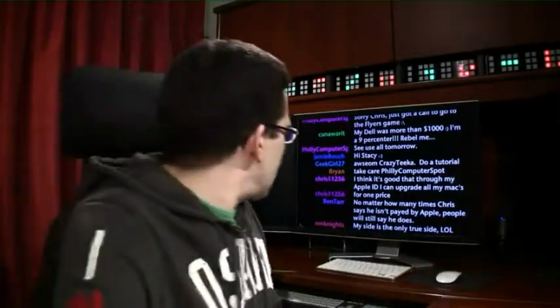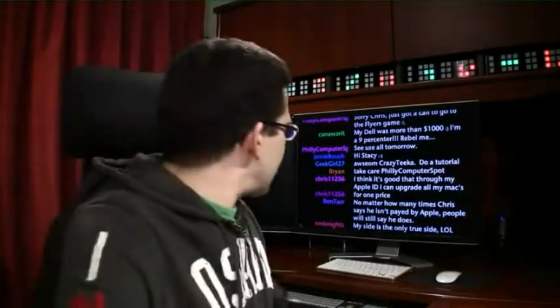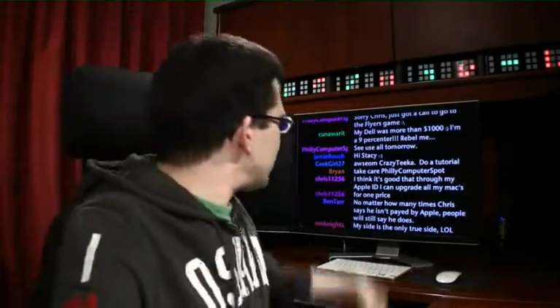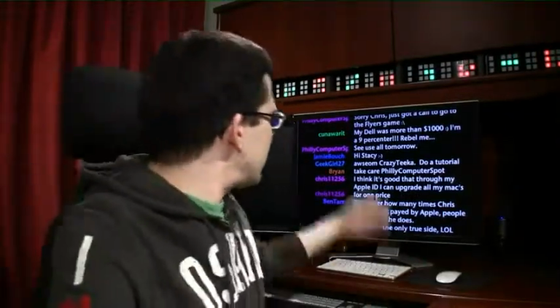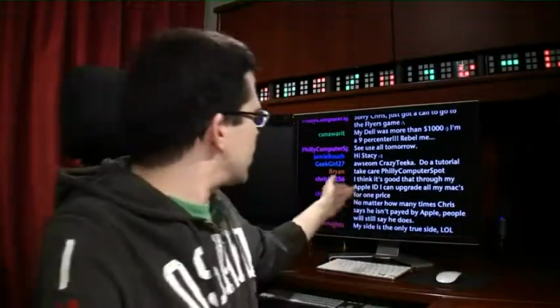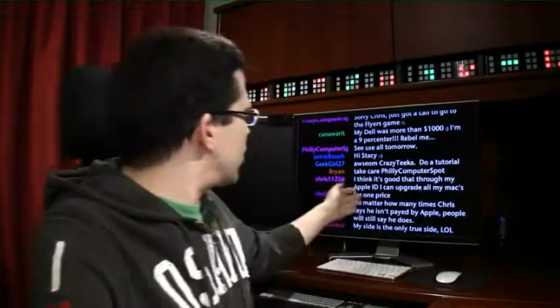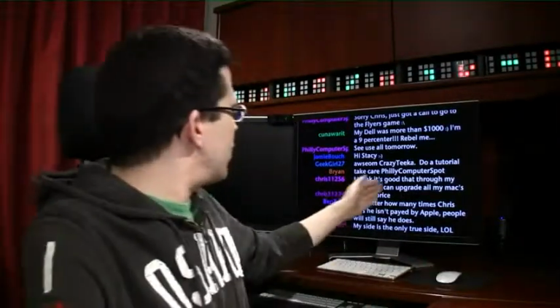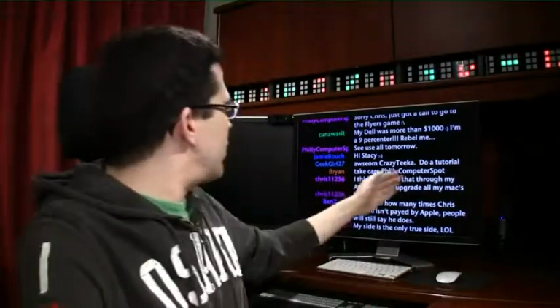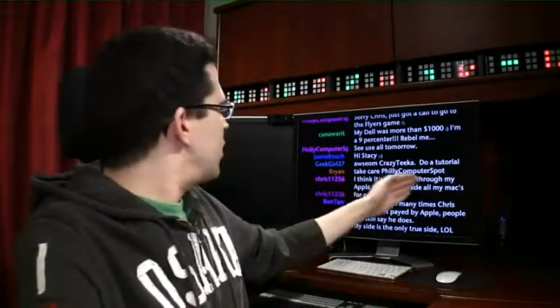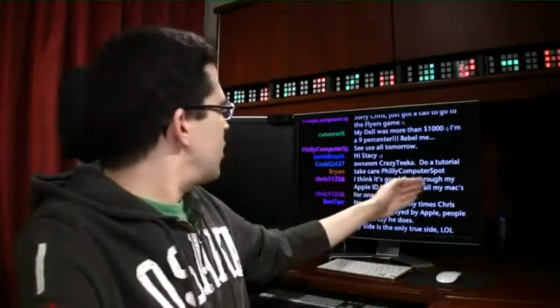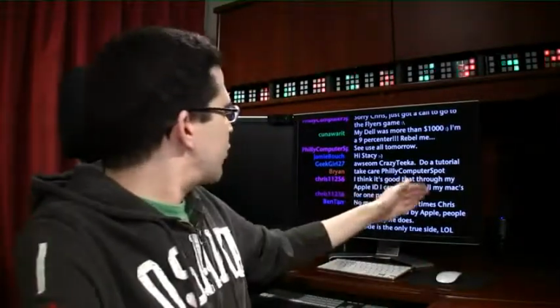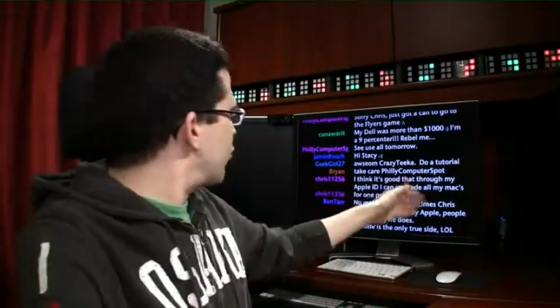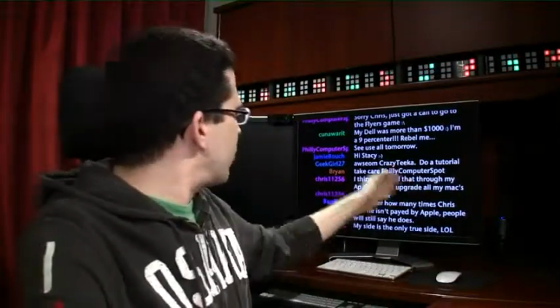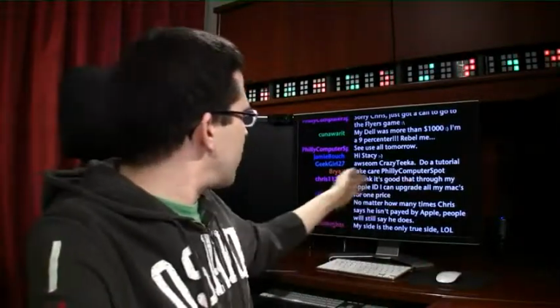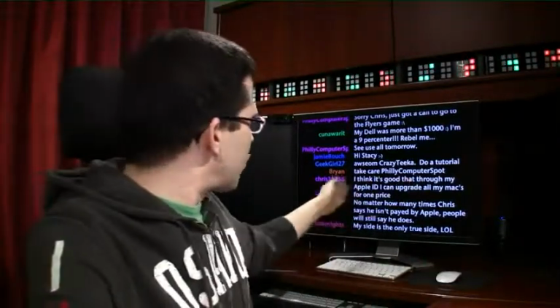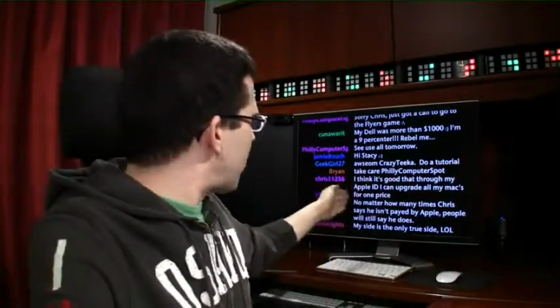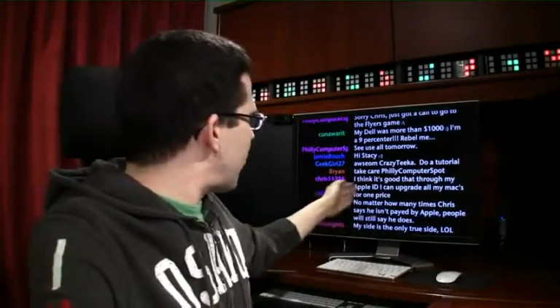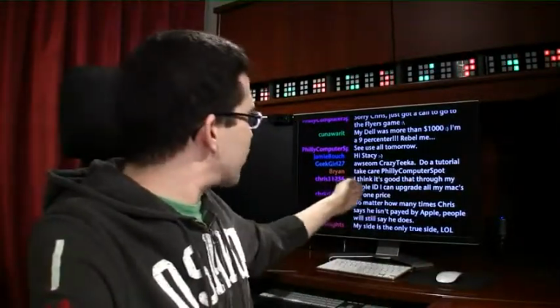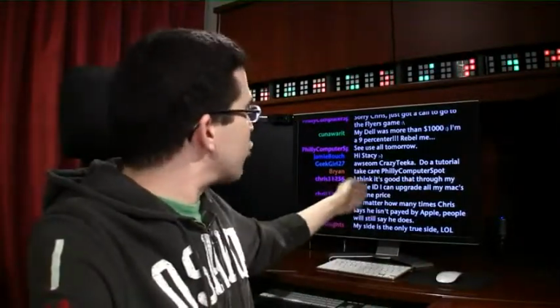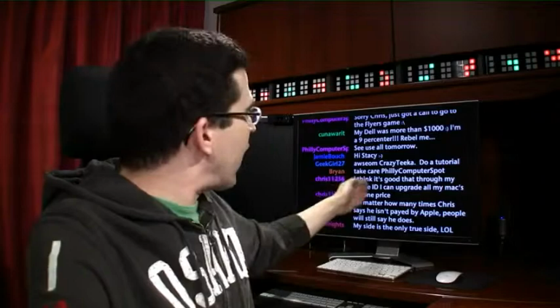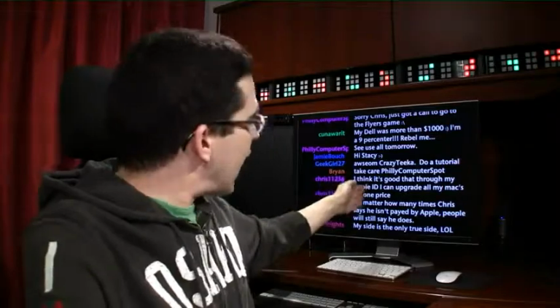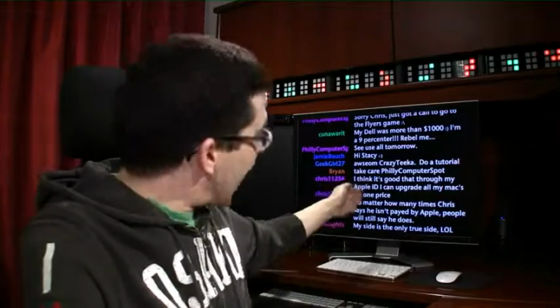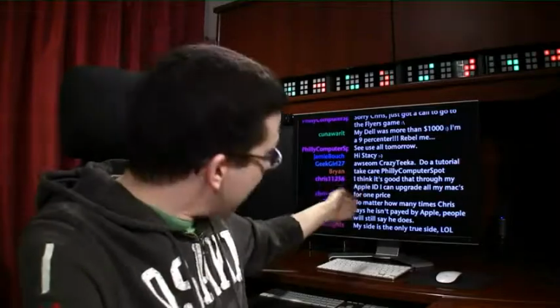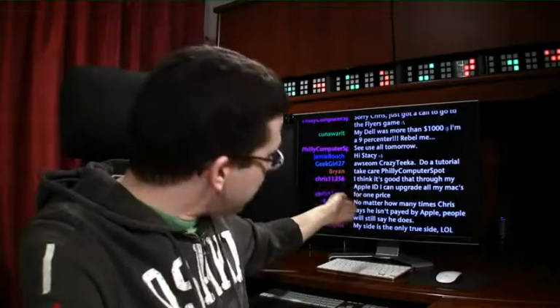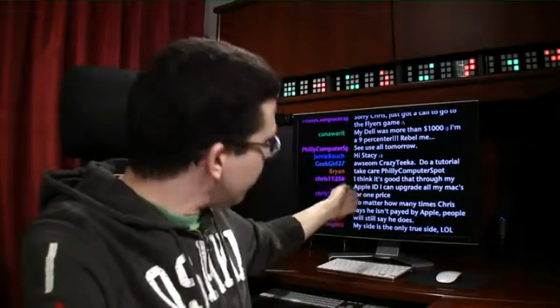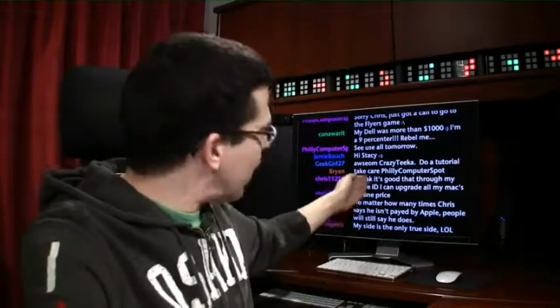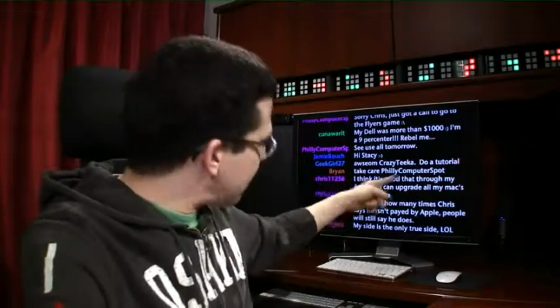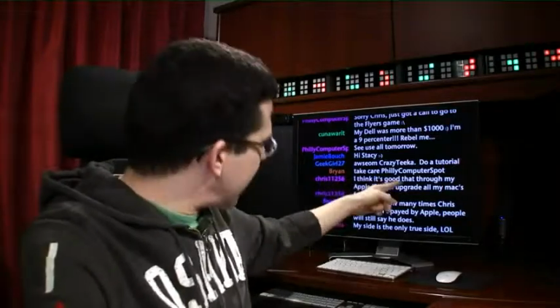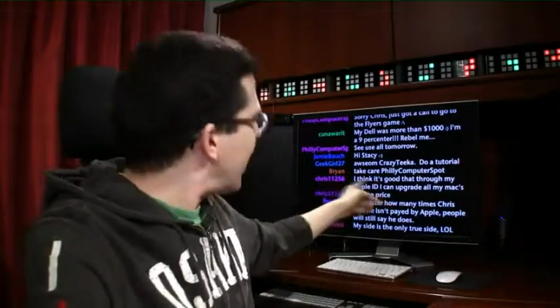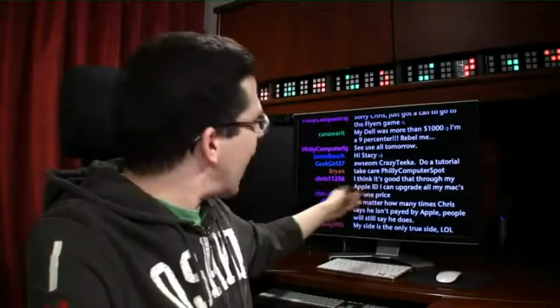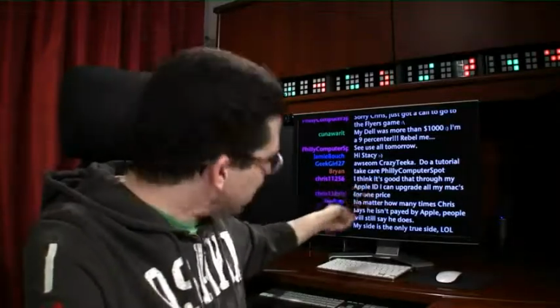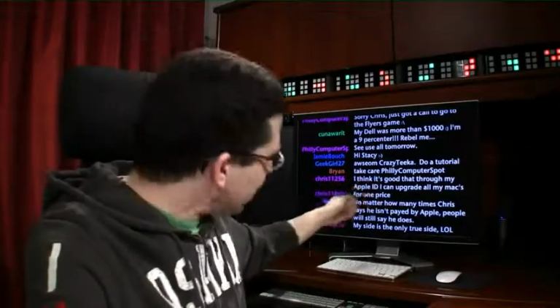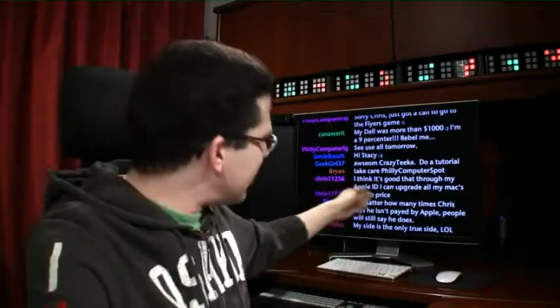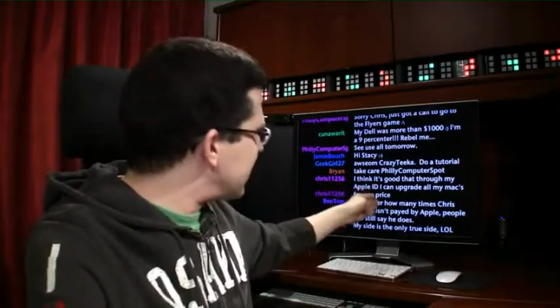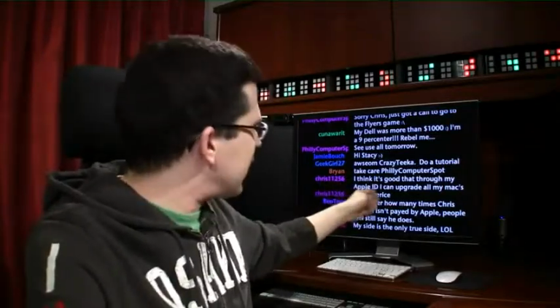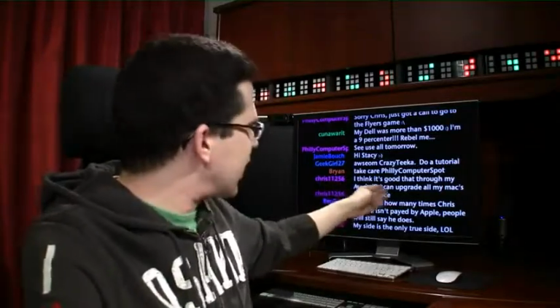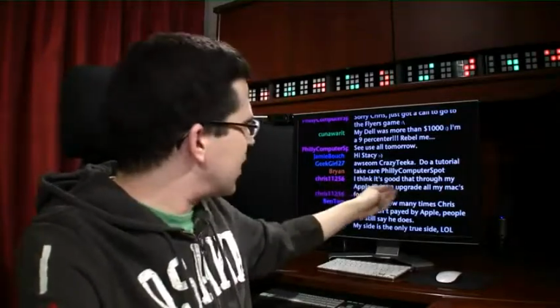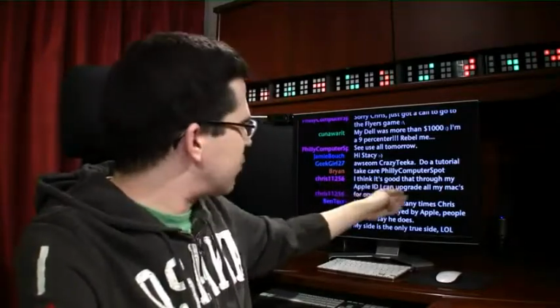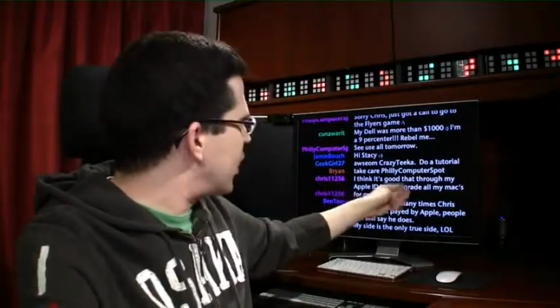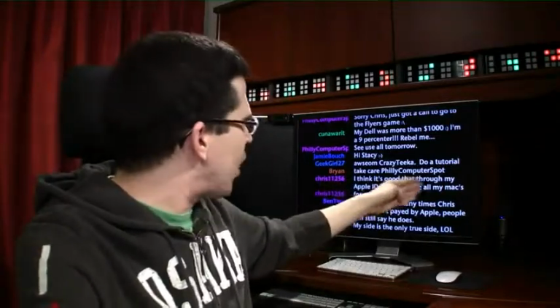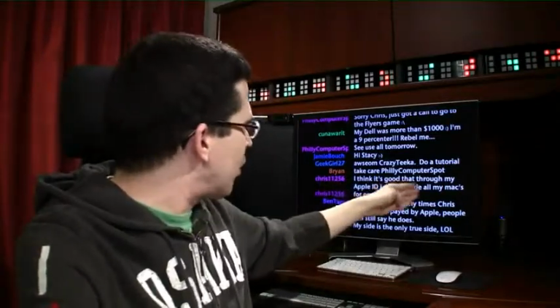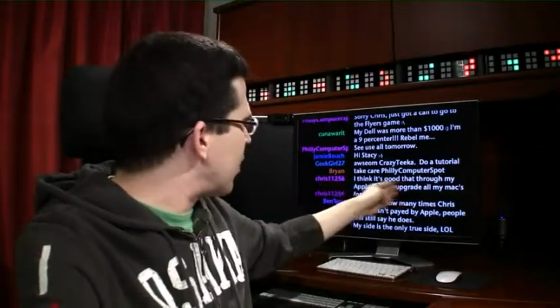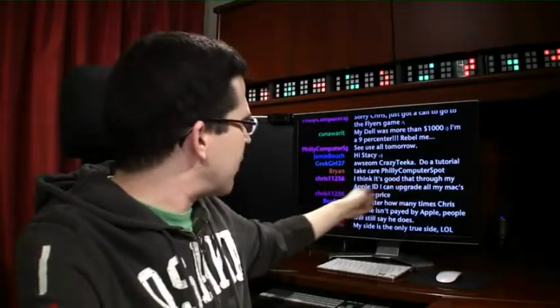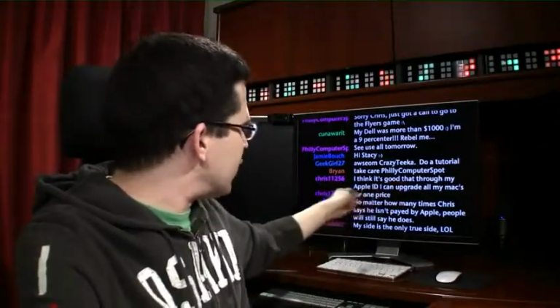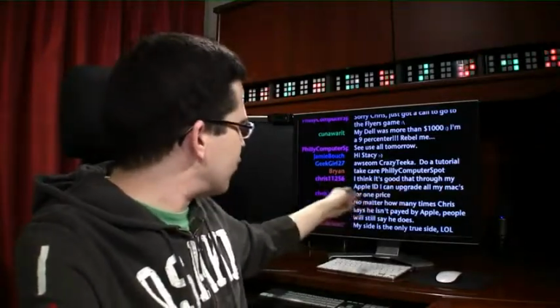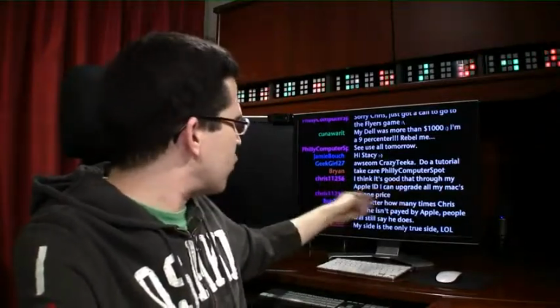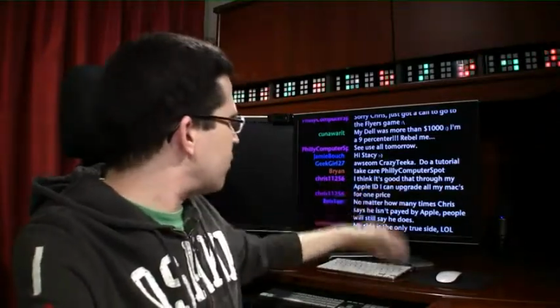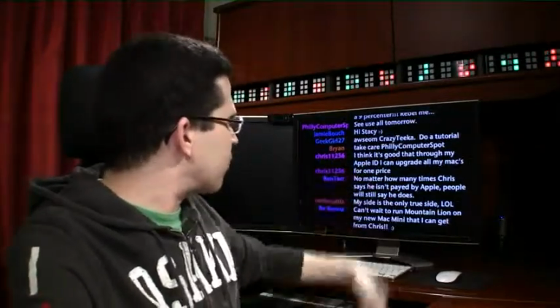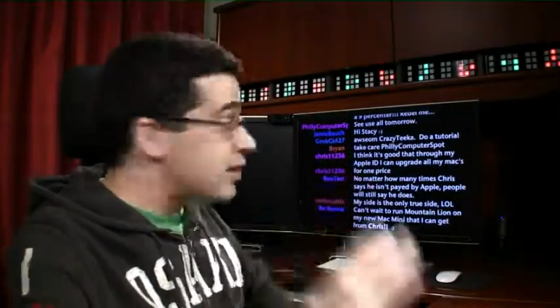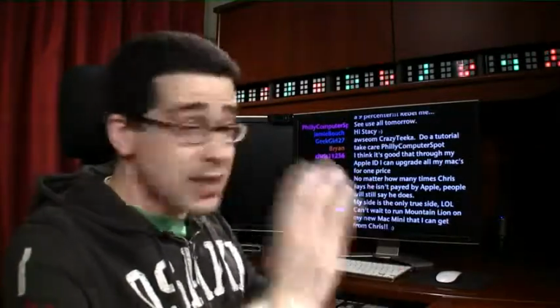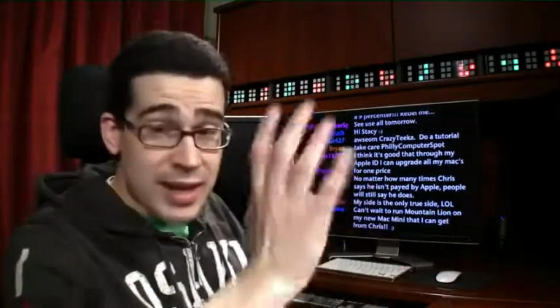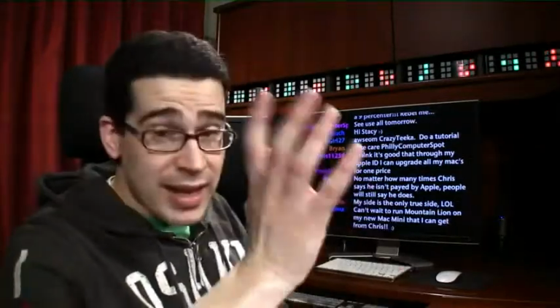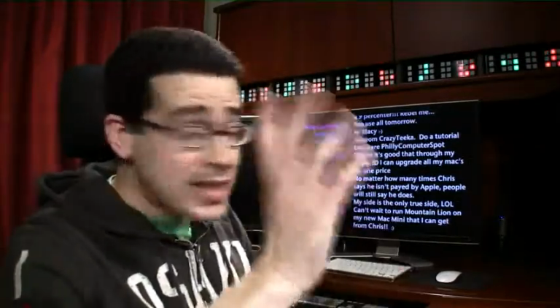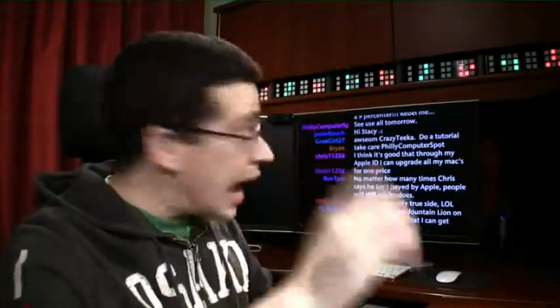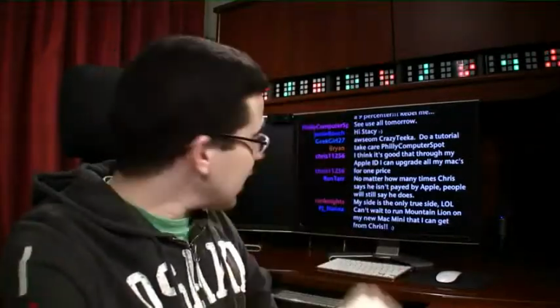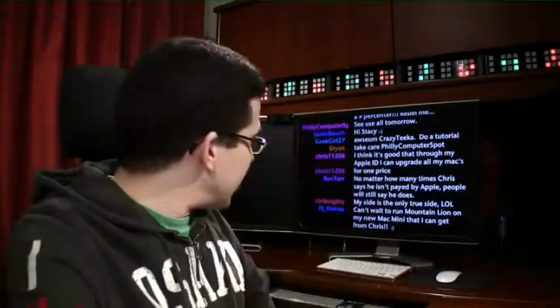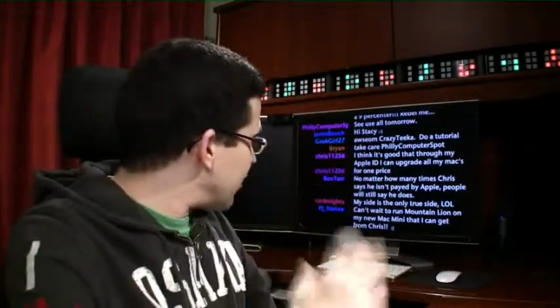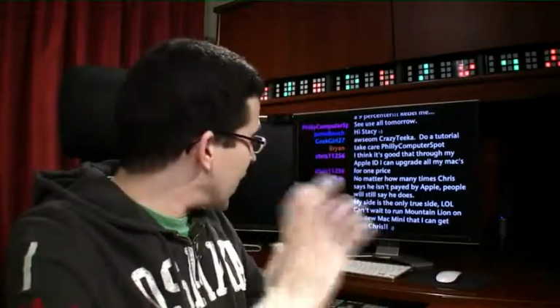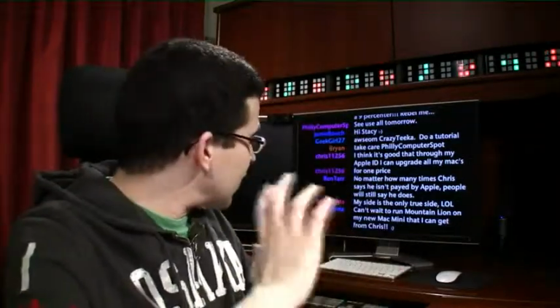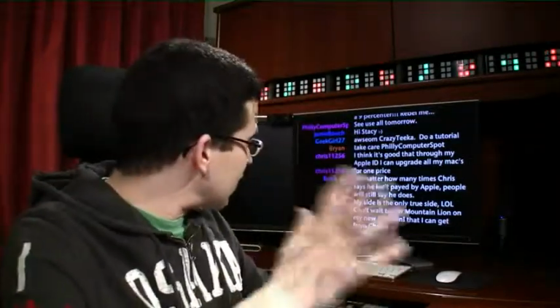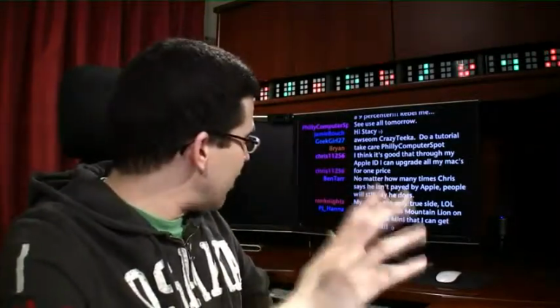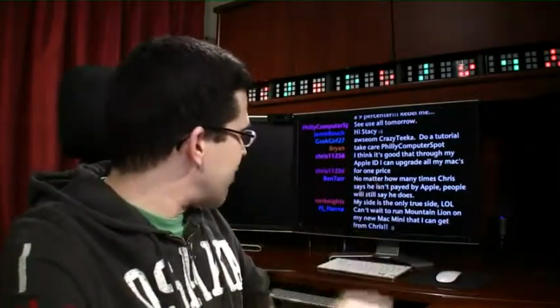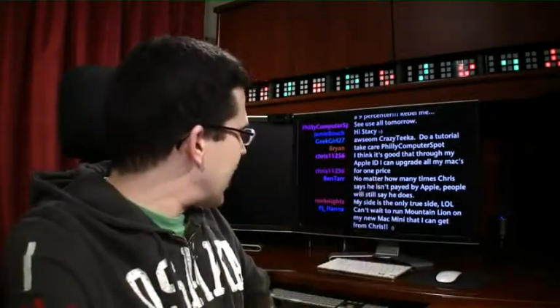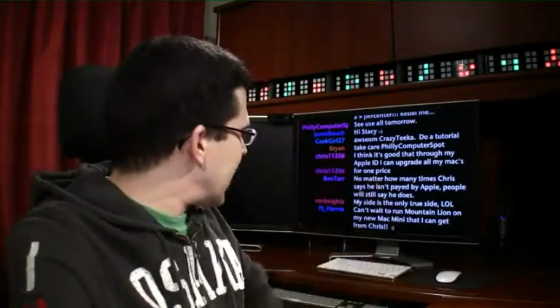Through my Apple ID, I can upgrade all my Macs for one price. I love that.